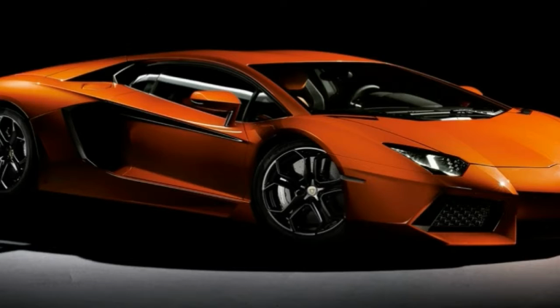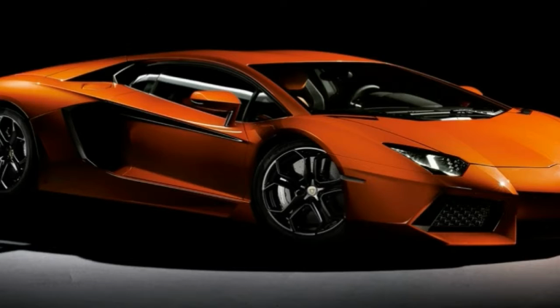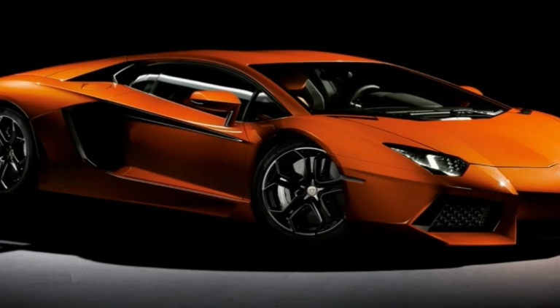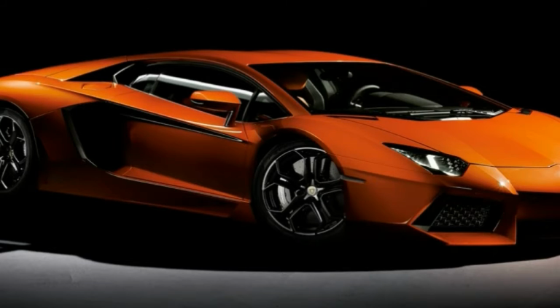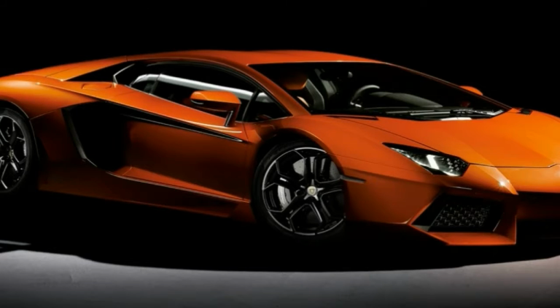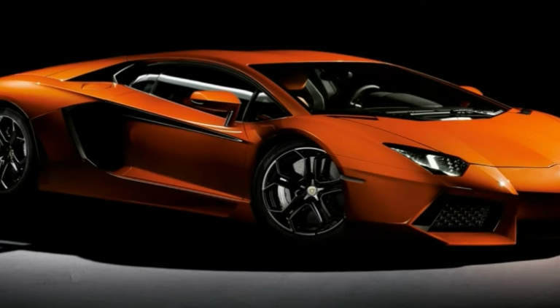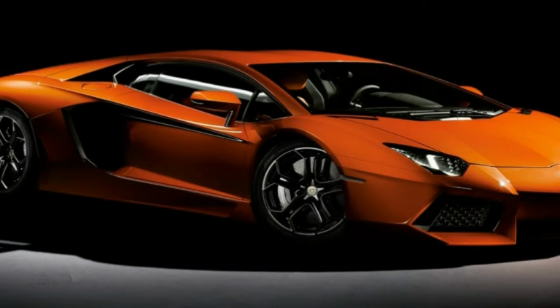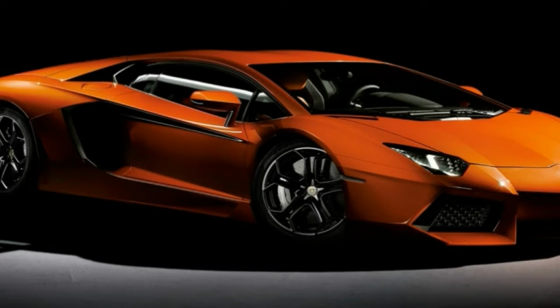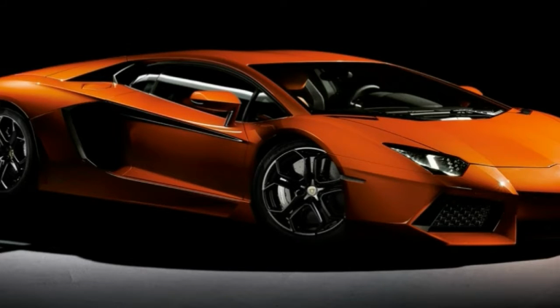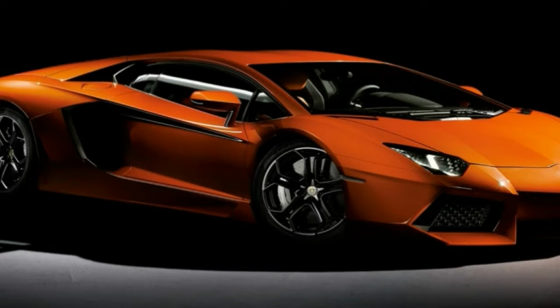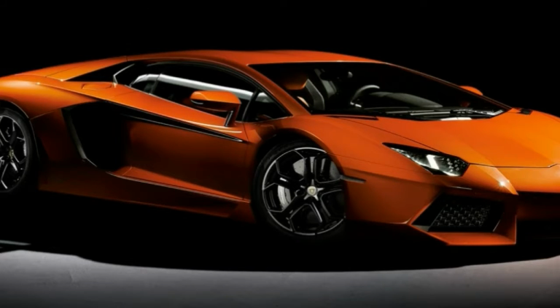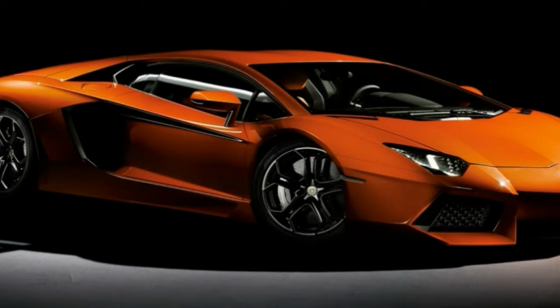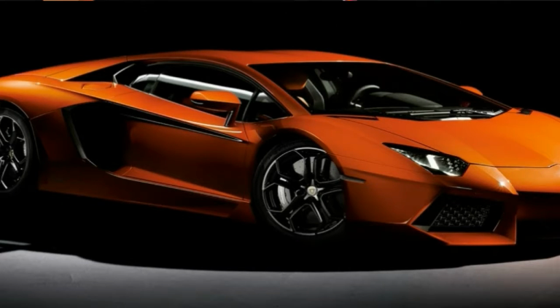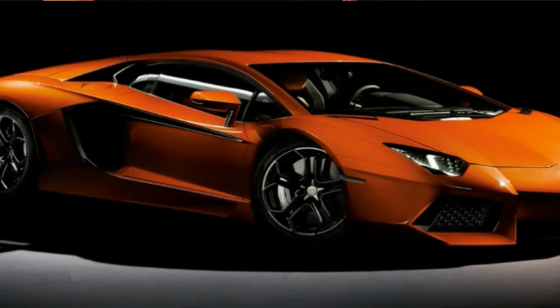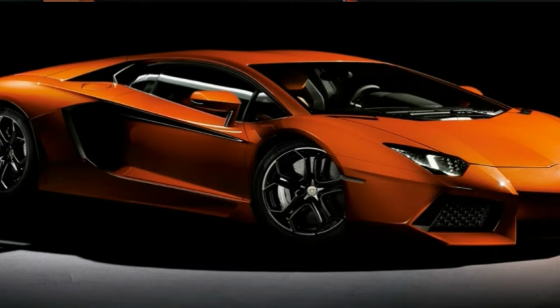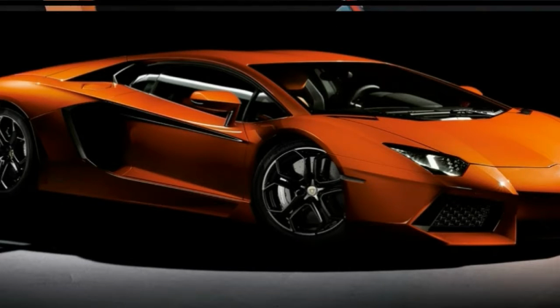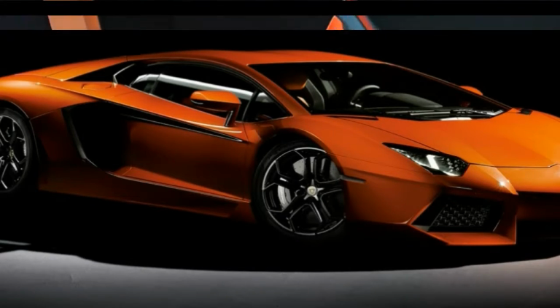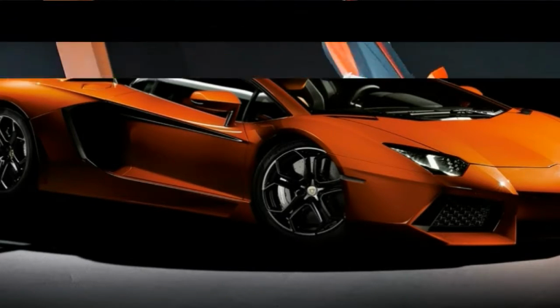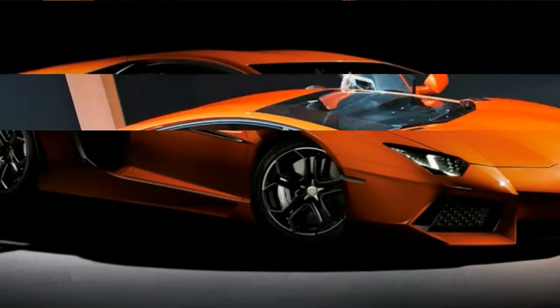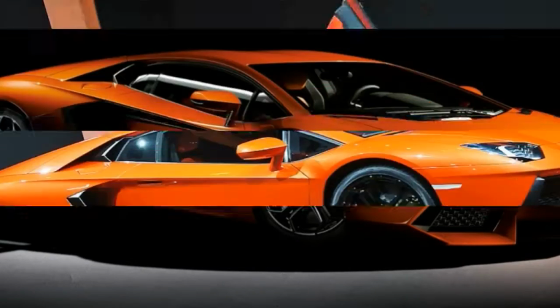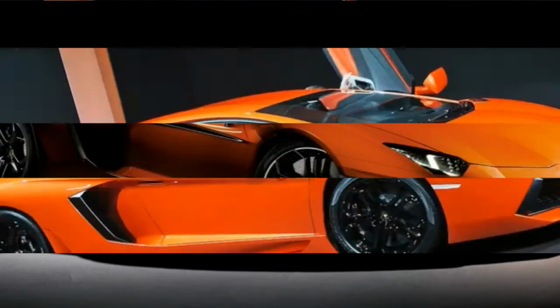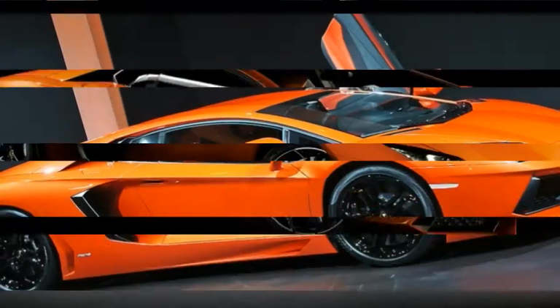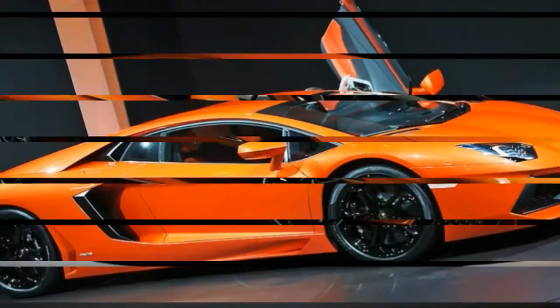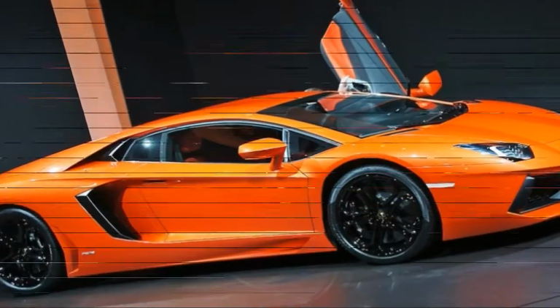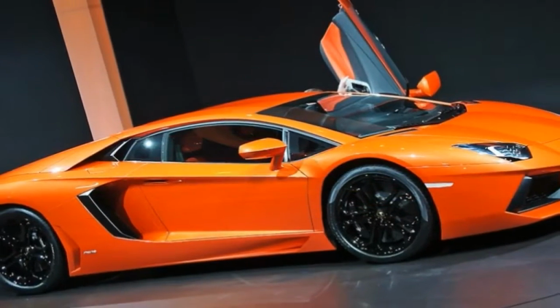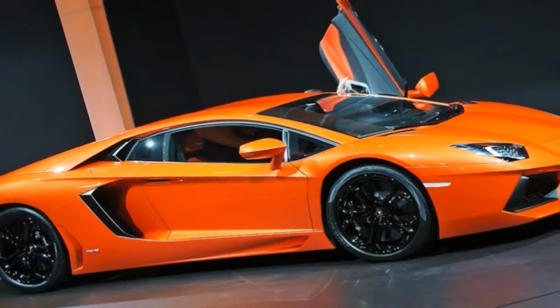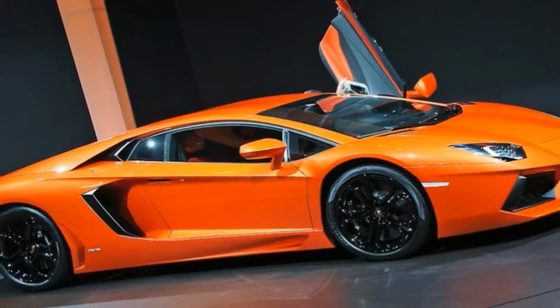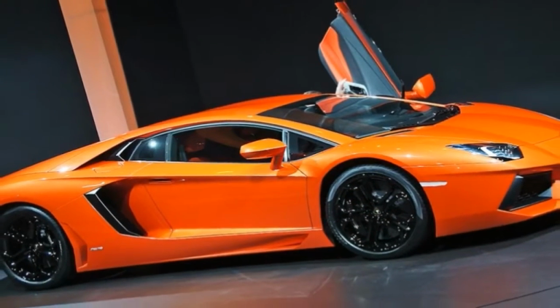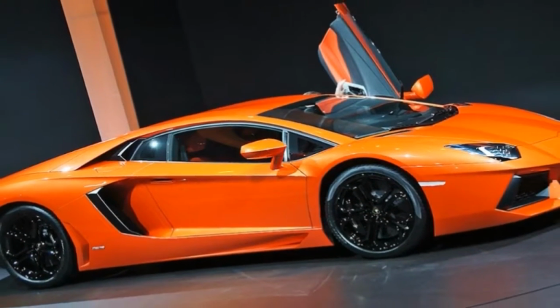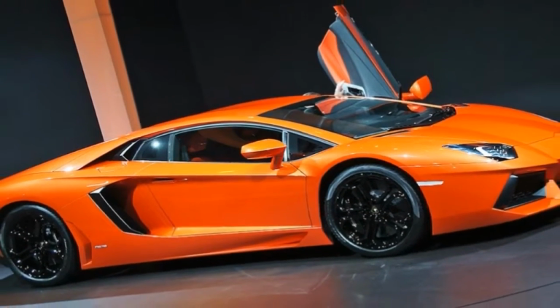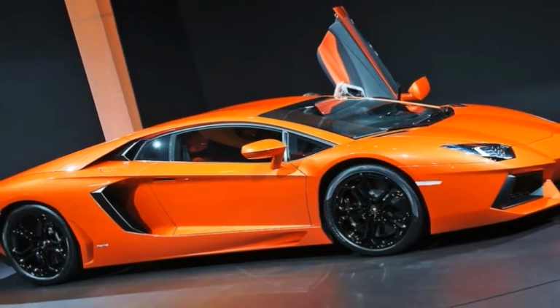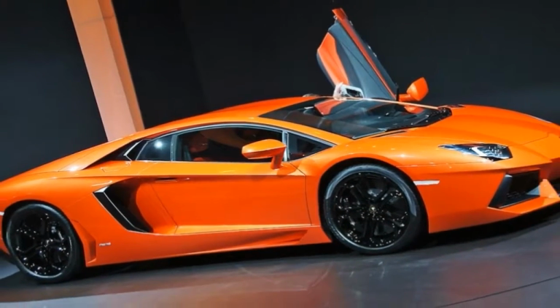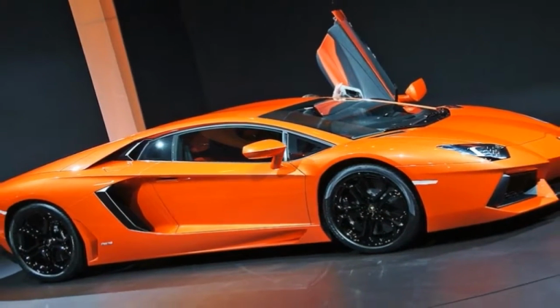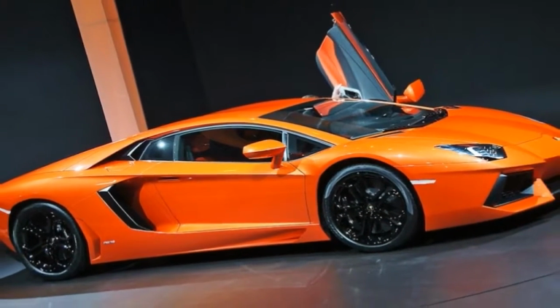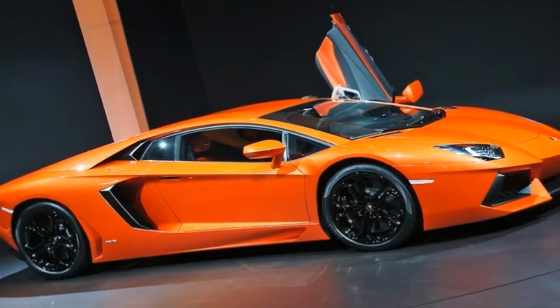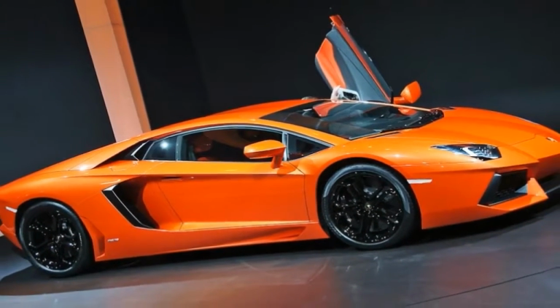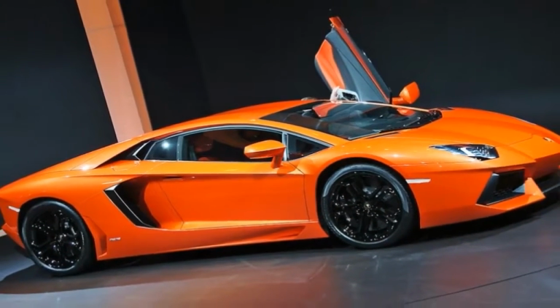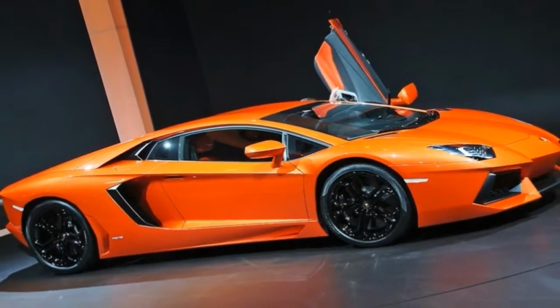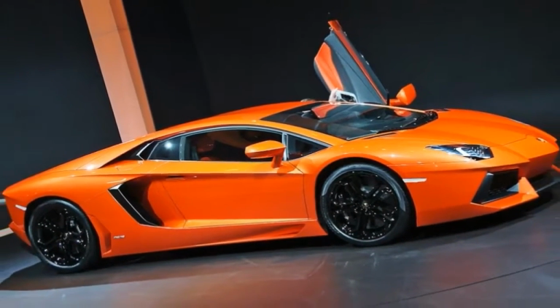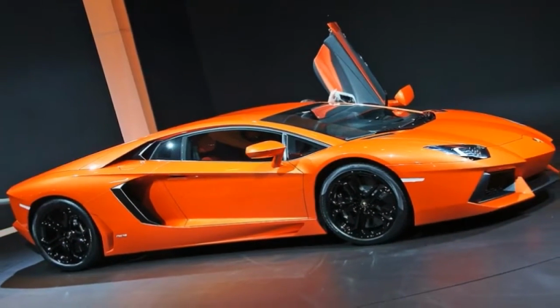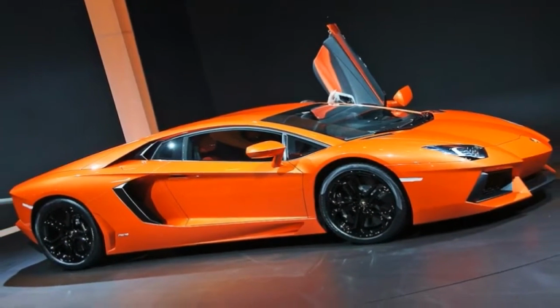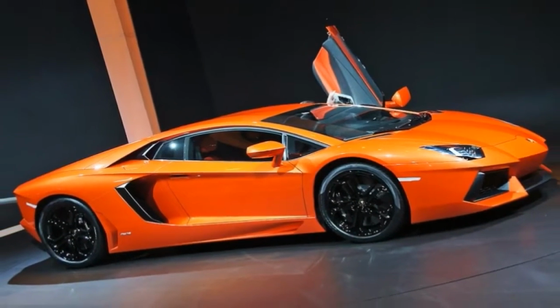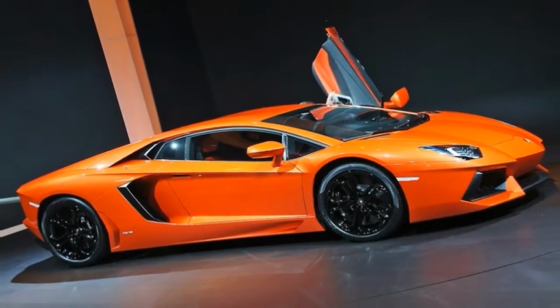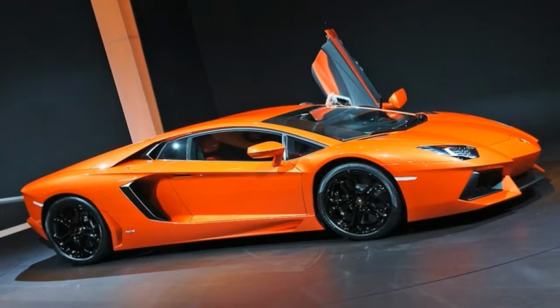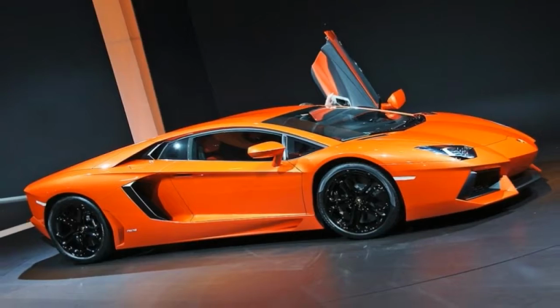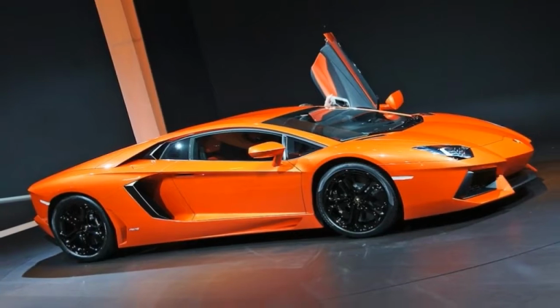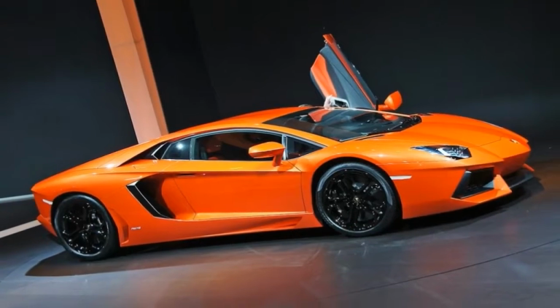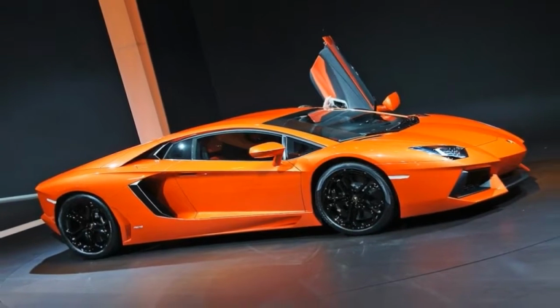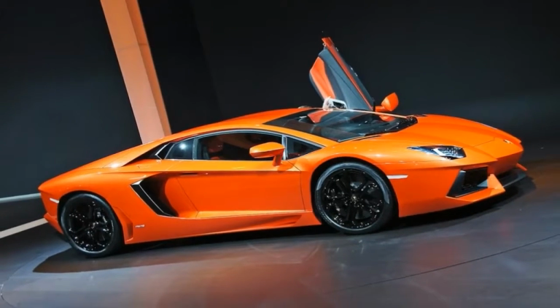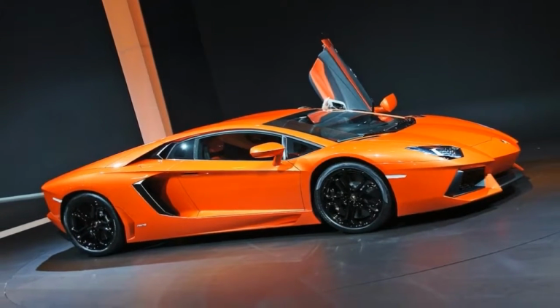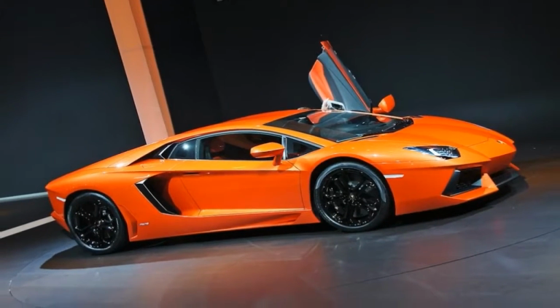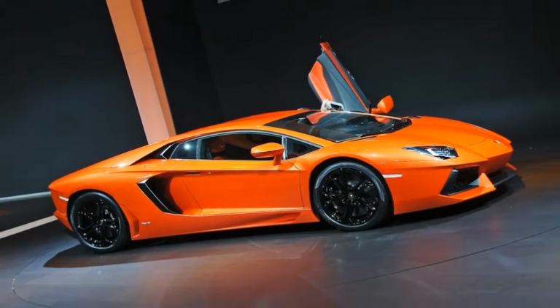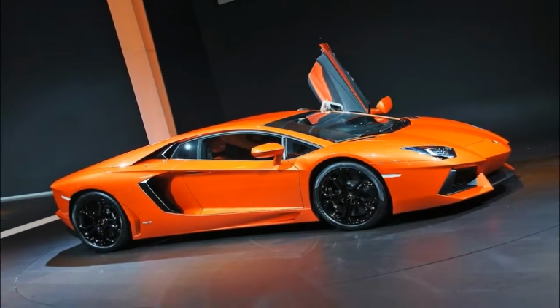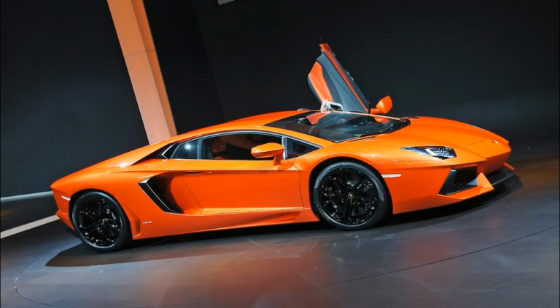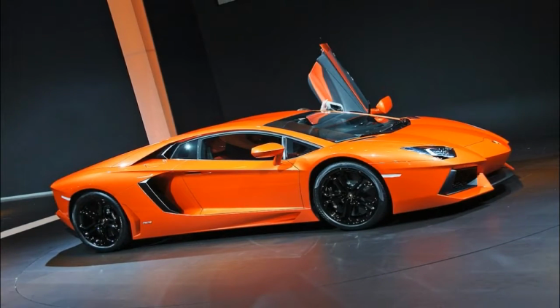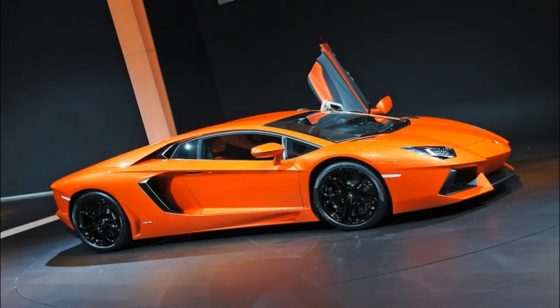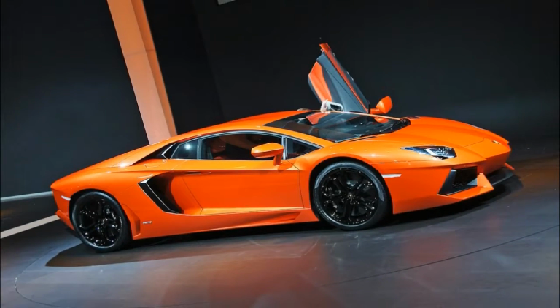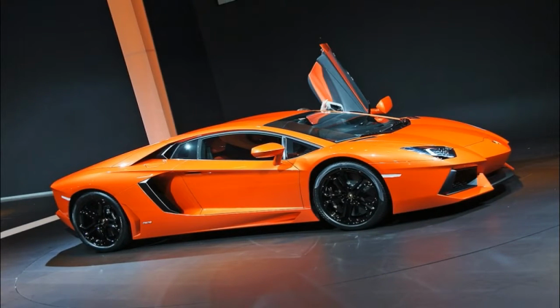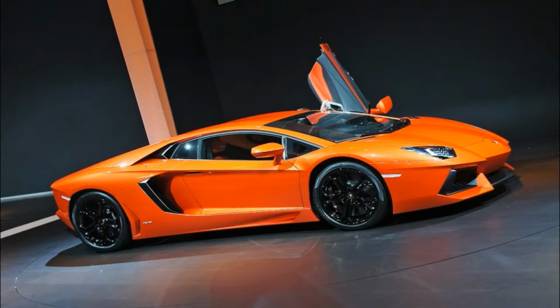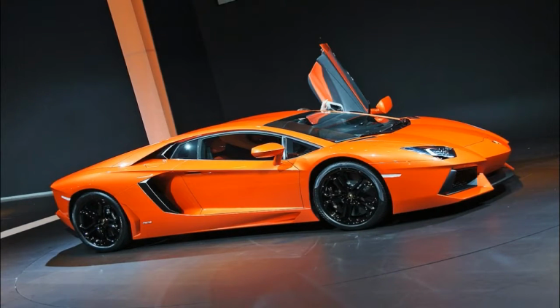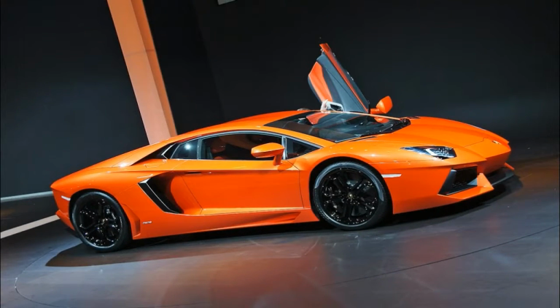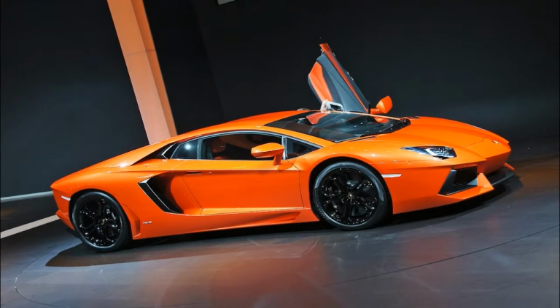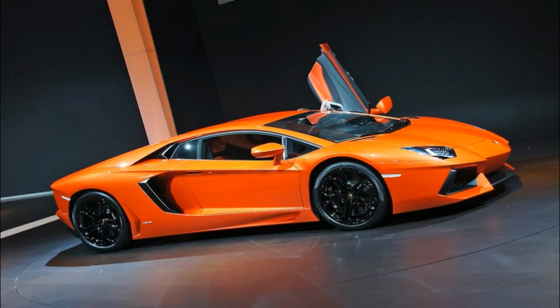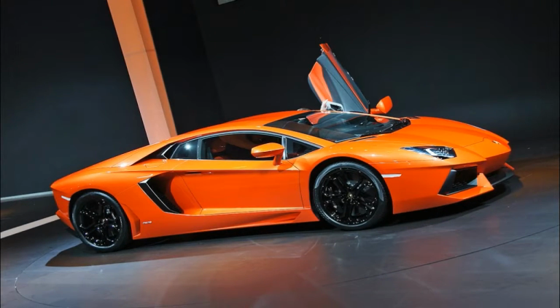On the latest episode of Ignition, host Johnny Lieberman shows us why the Aventador S is great for places like Miami.